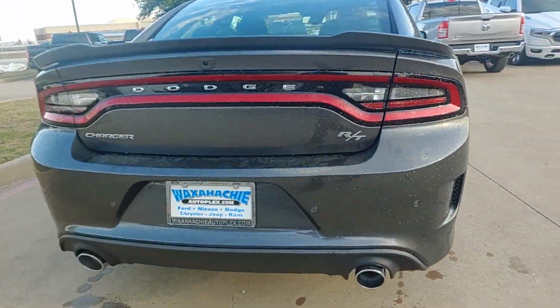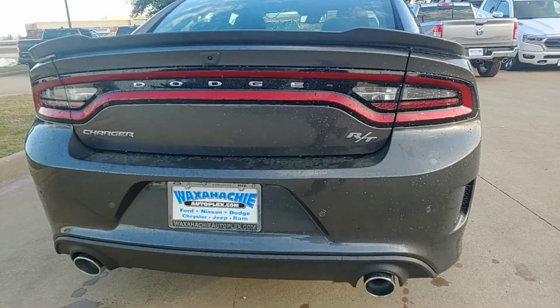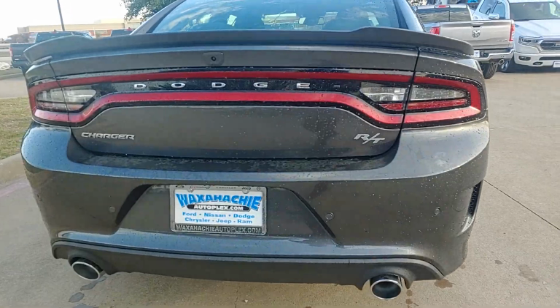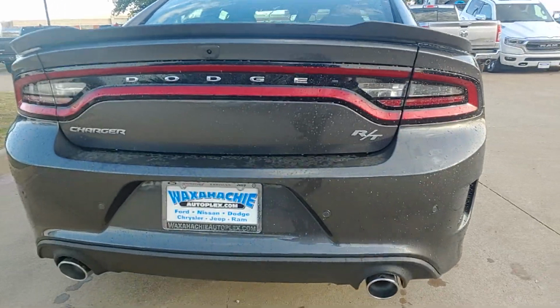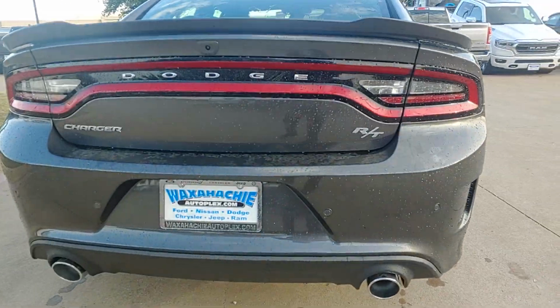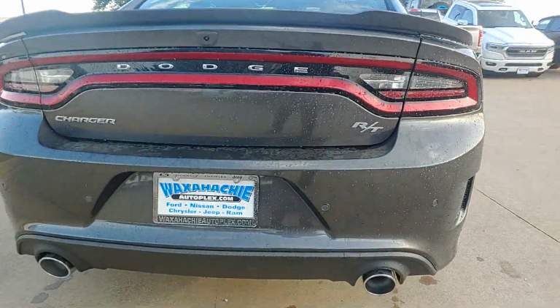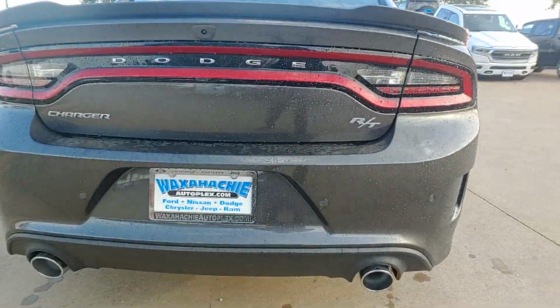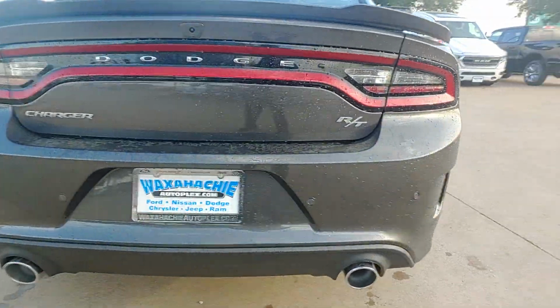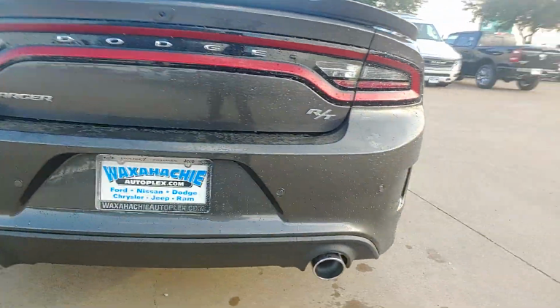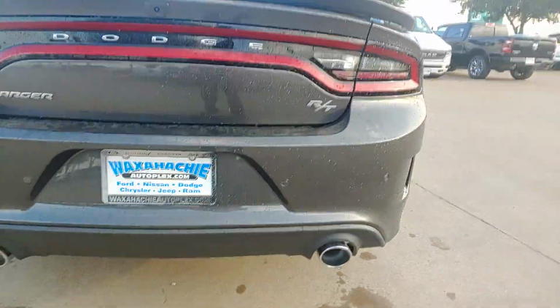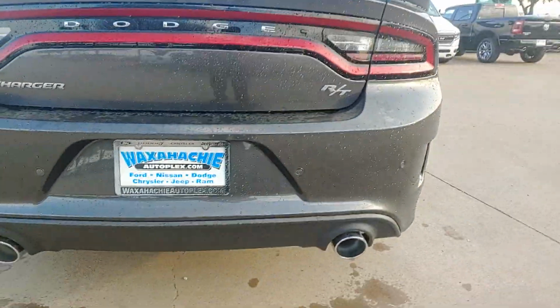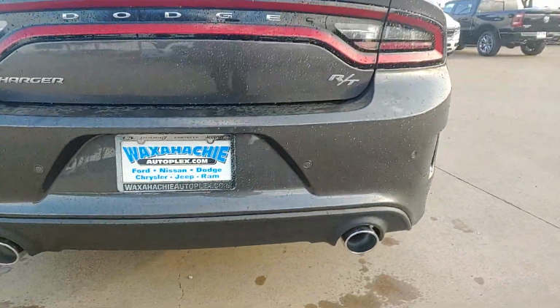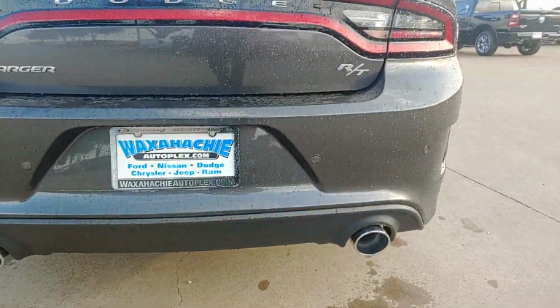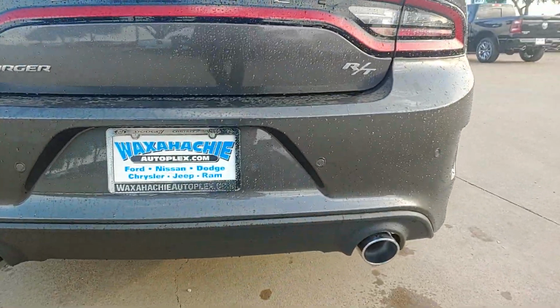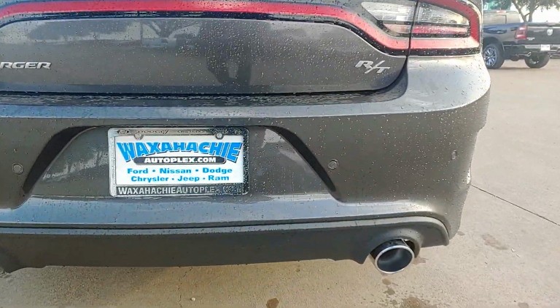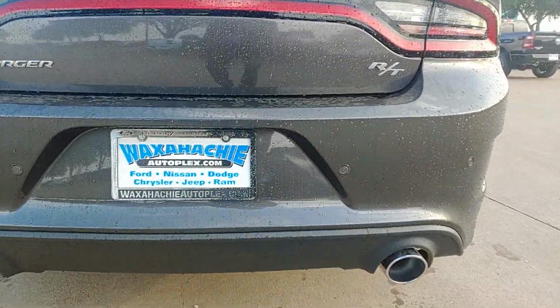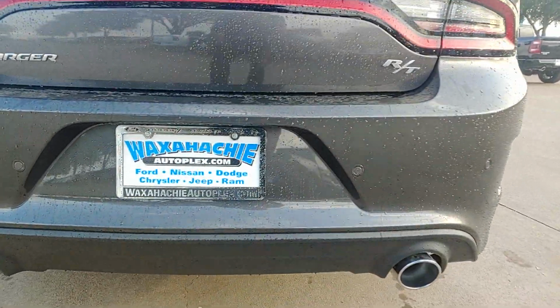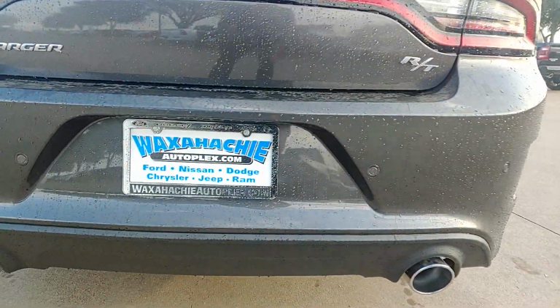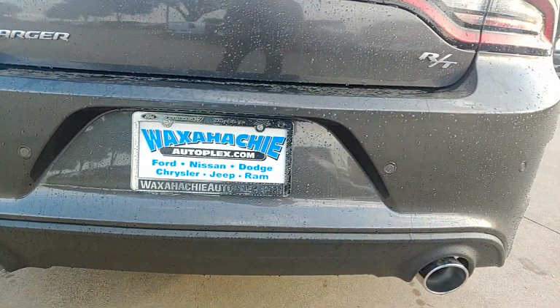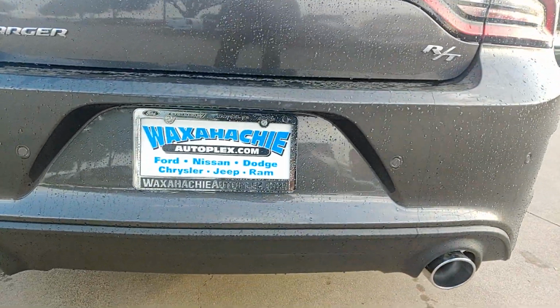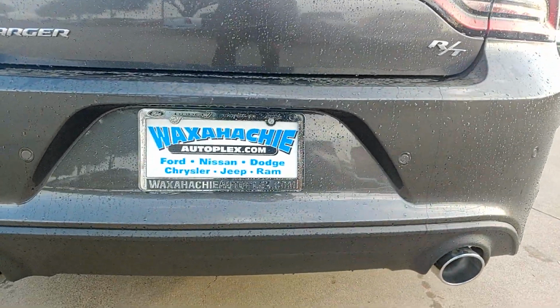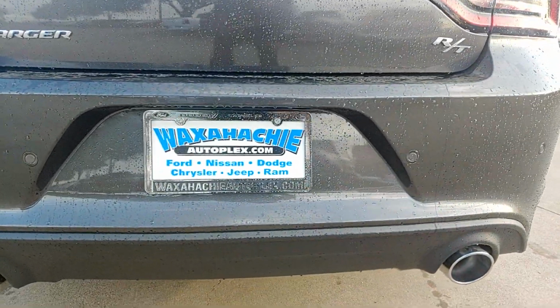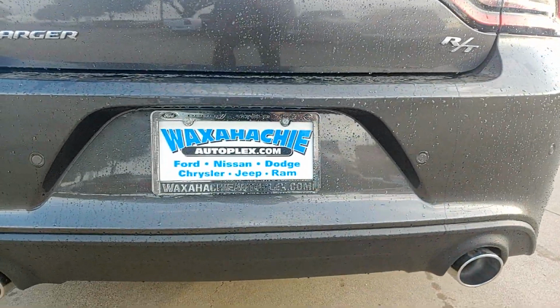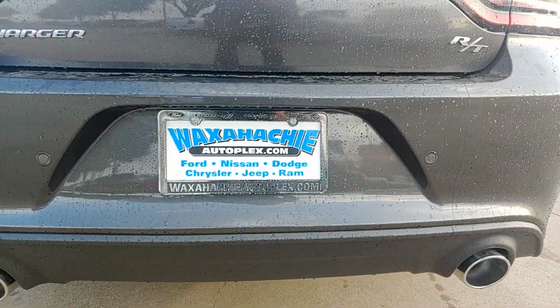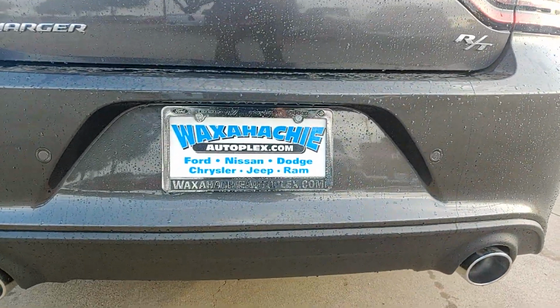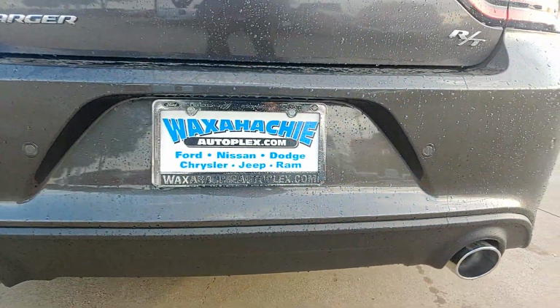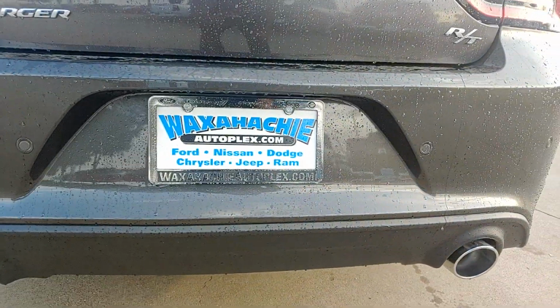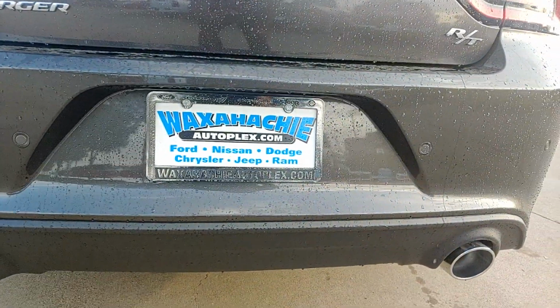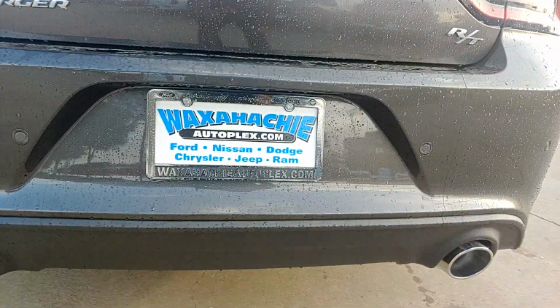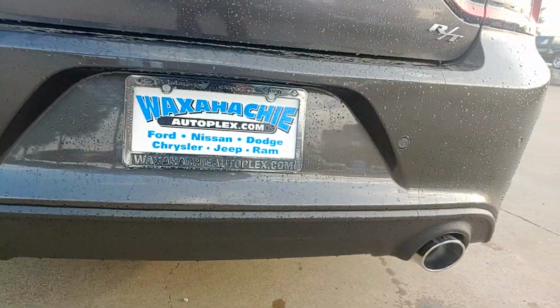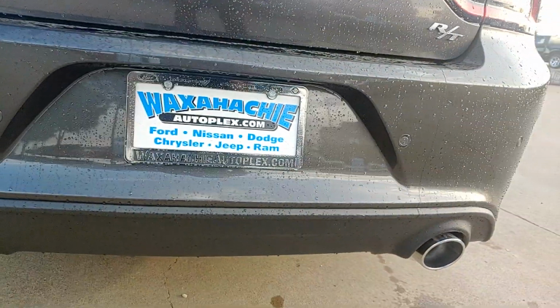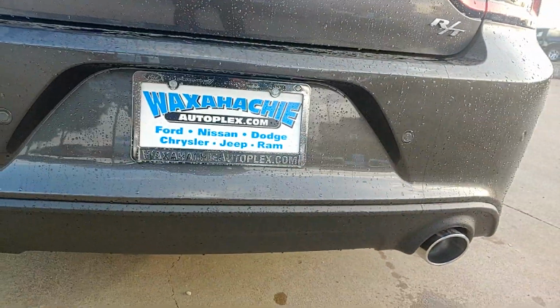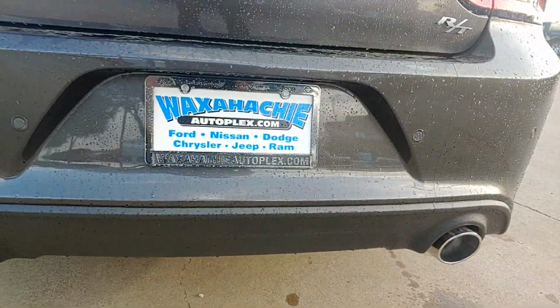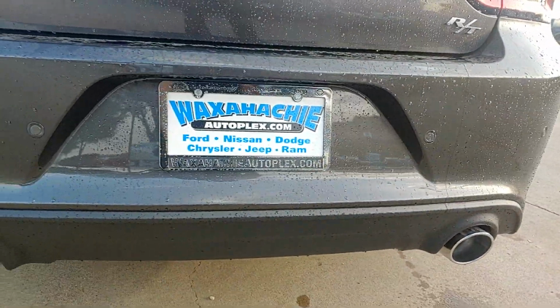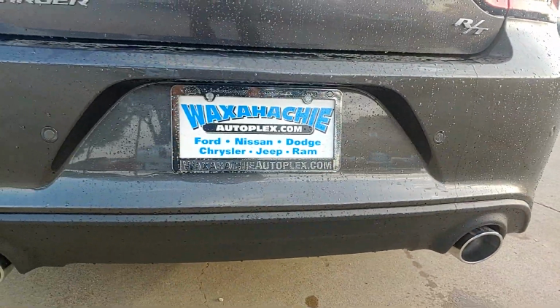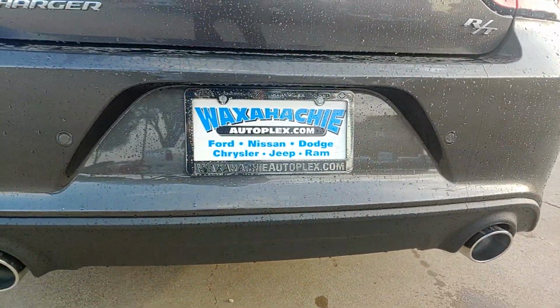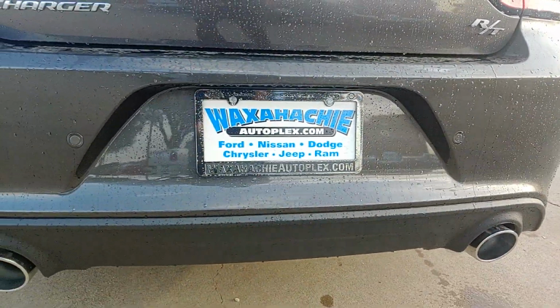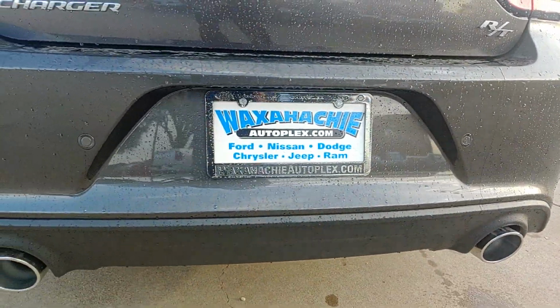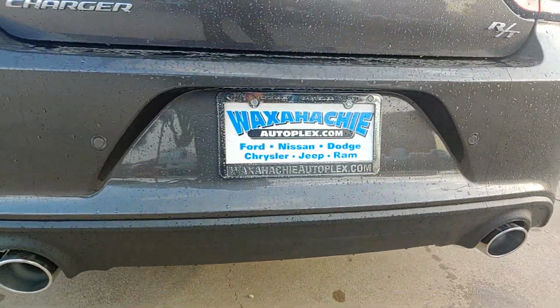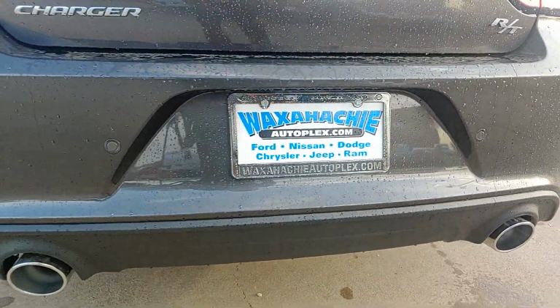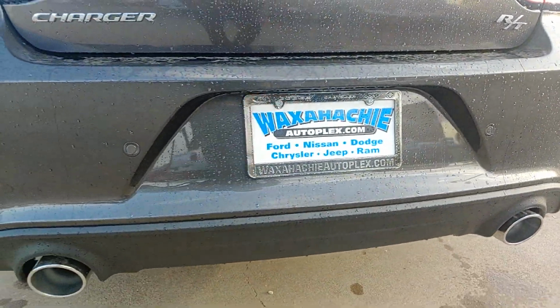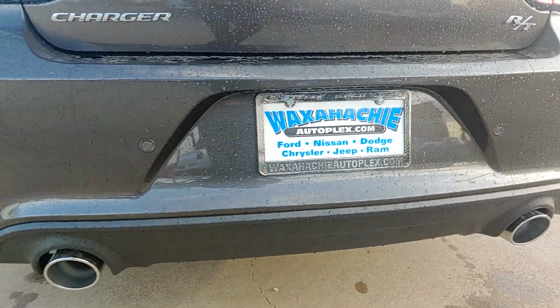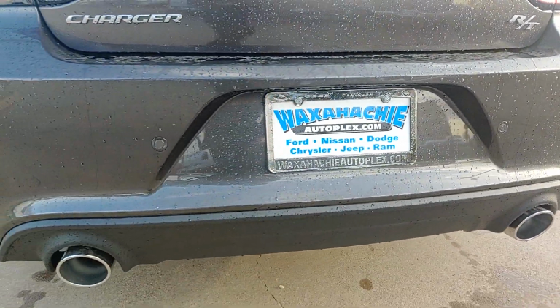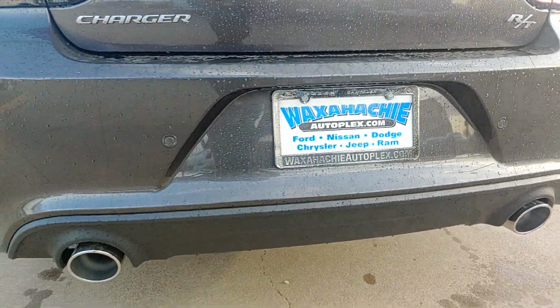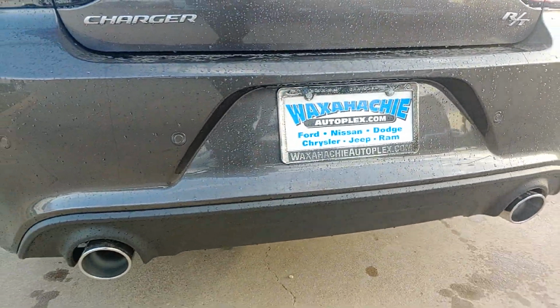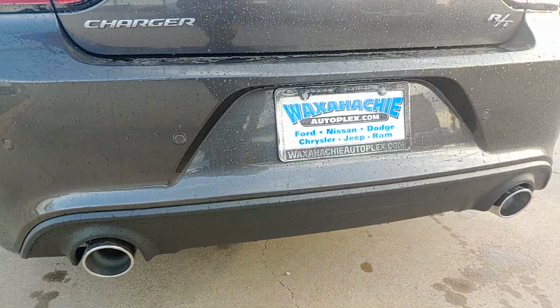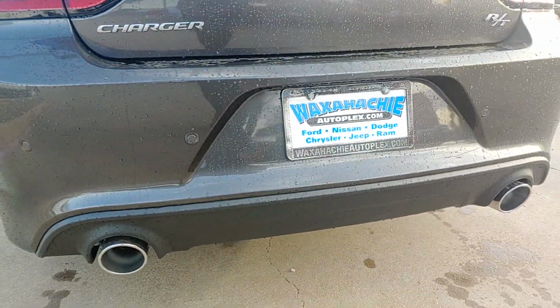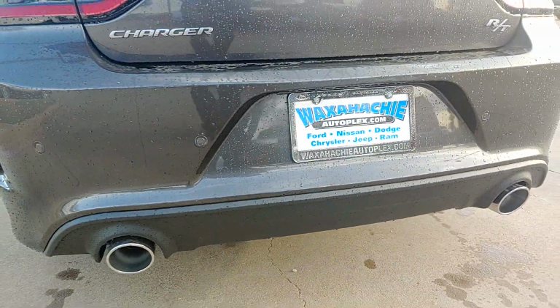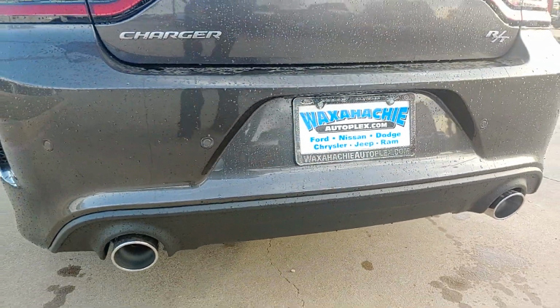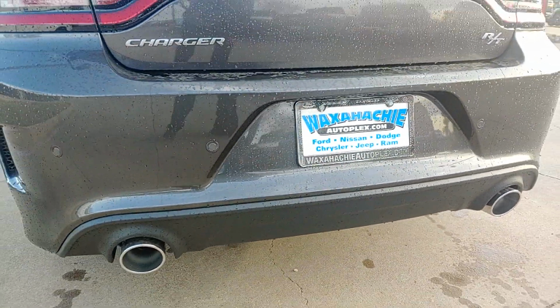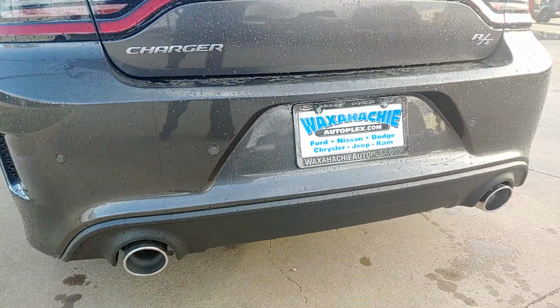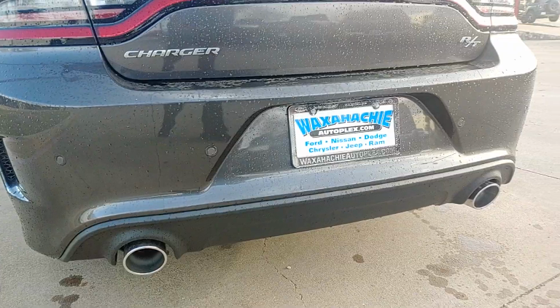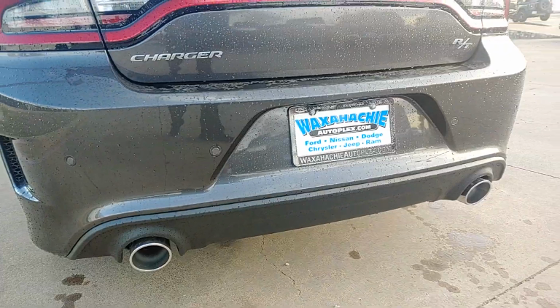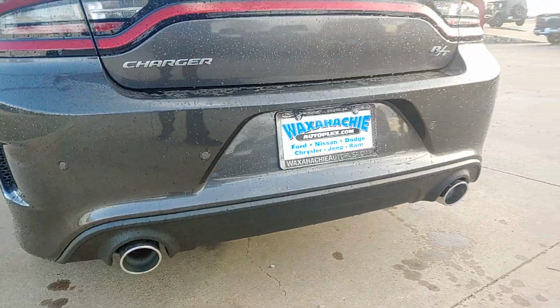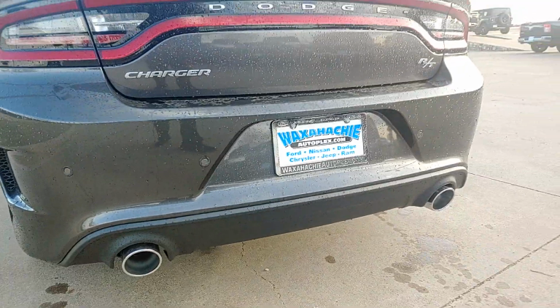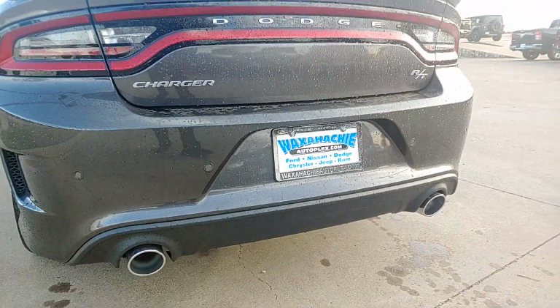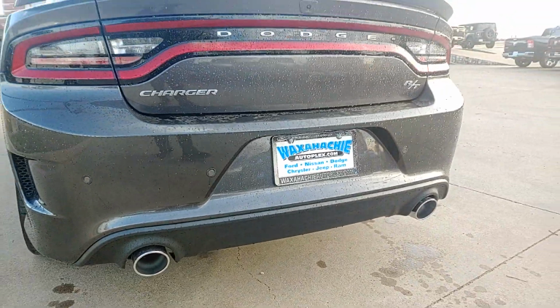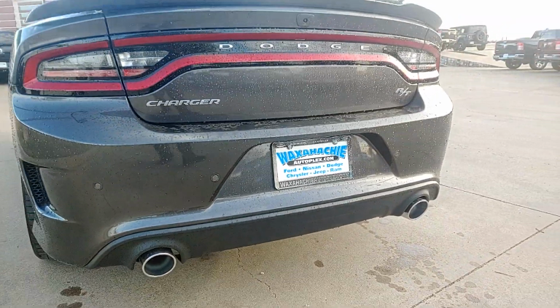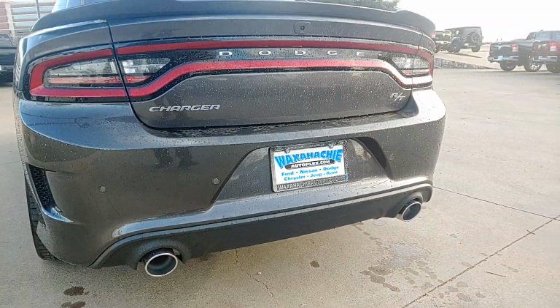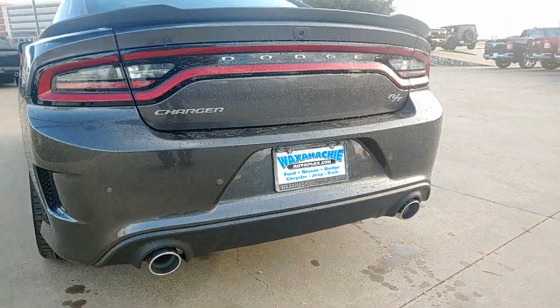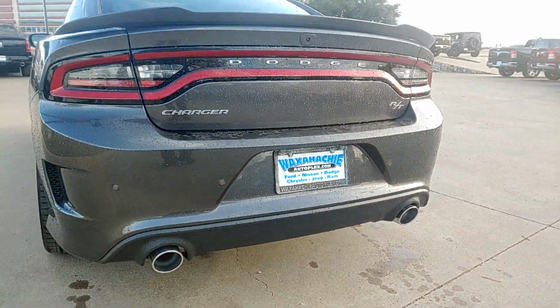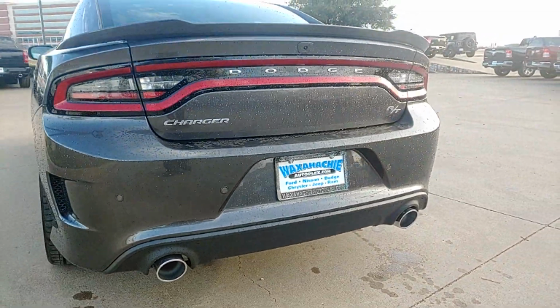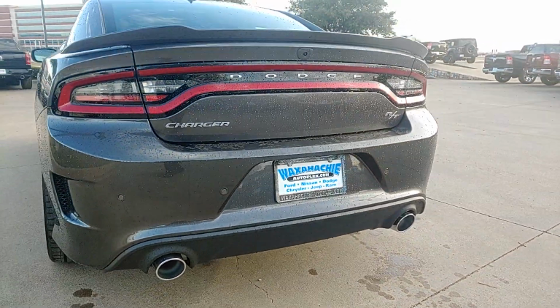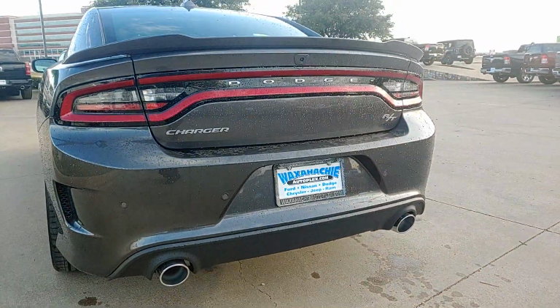Take a listen. That's just stock exhaust right there.